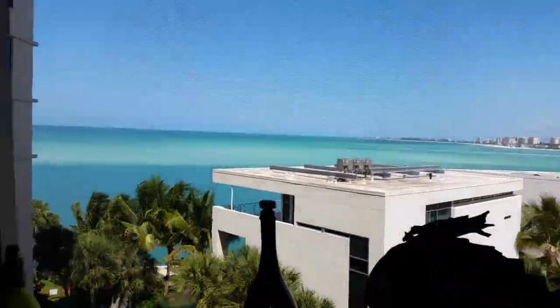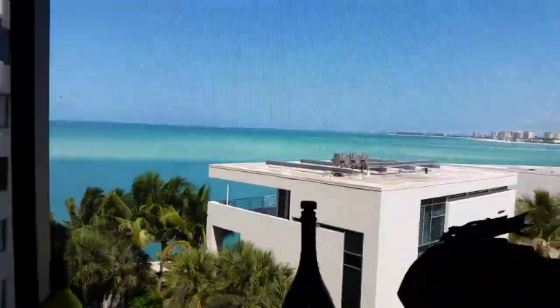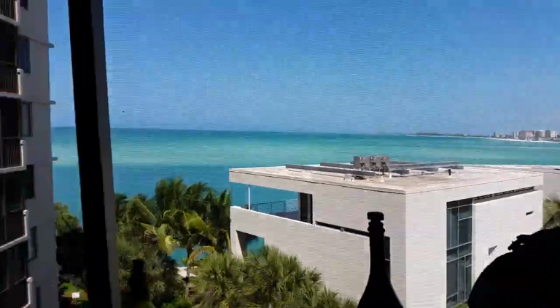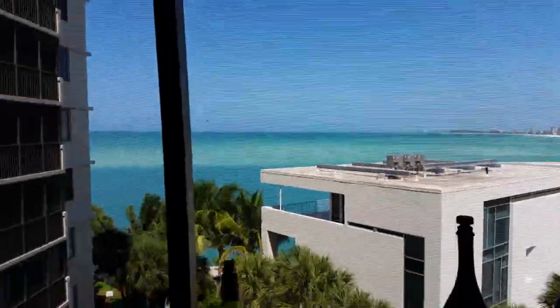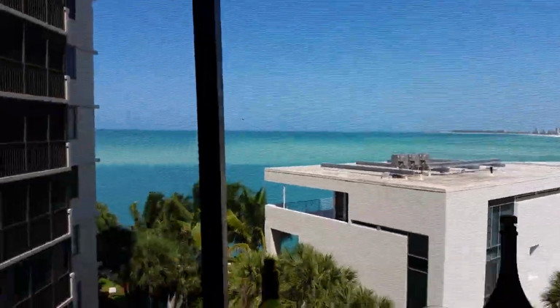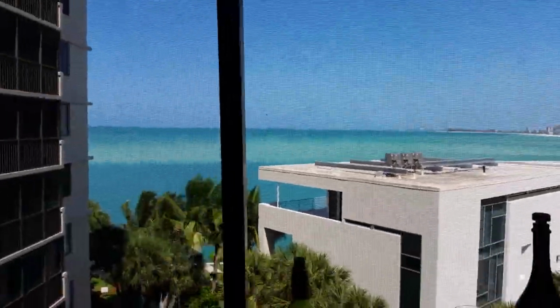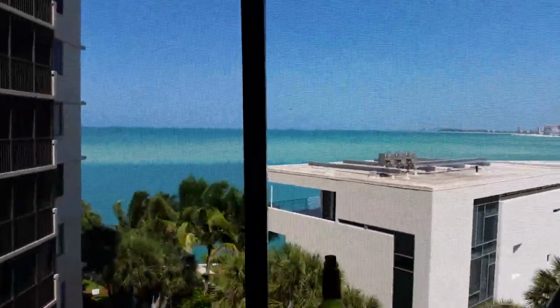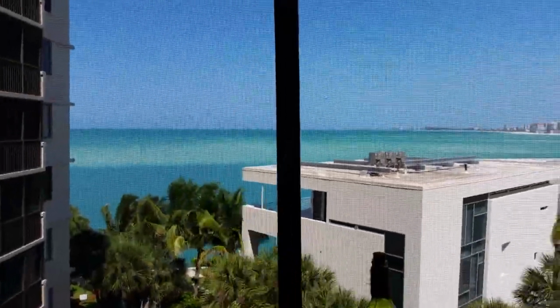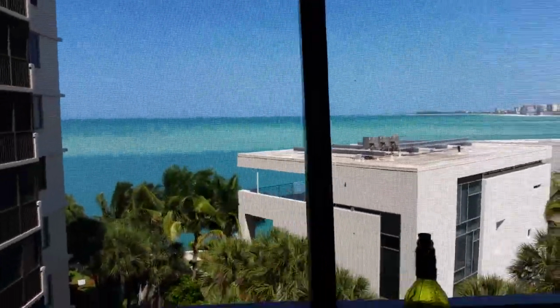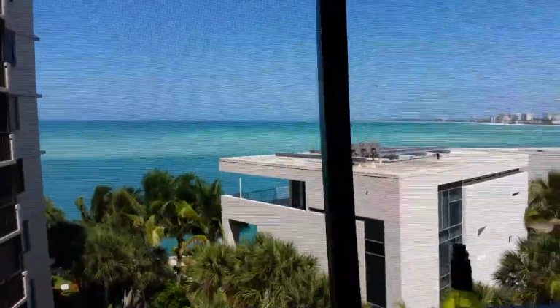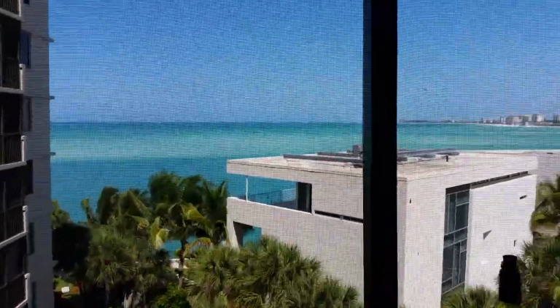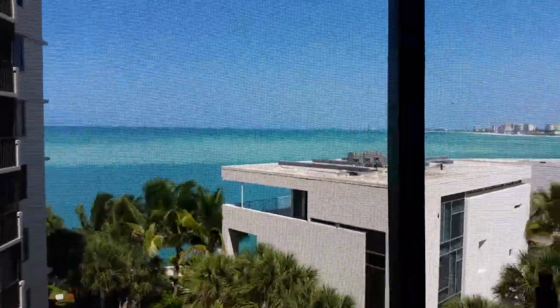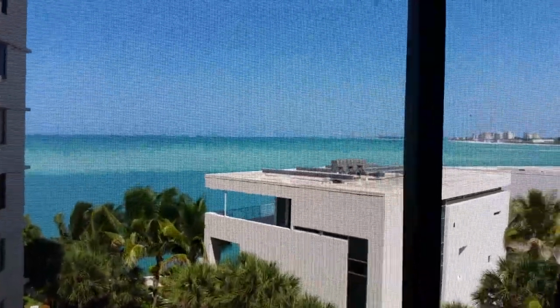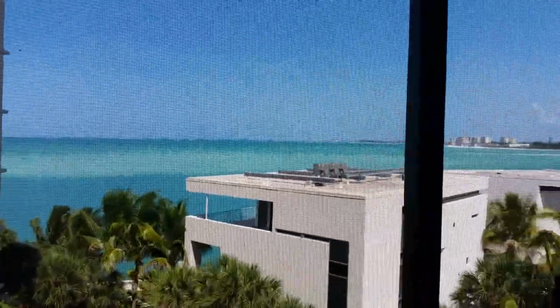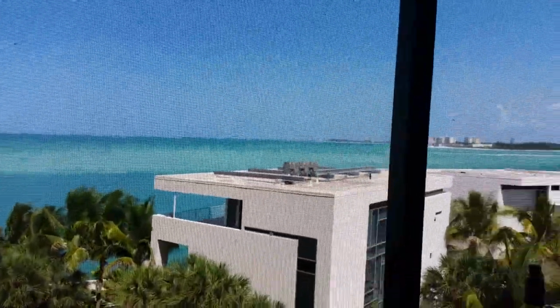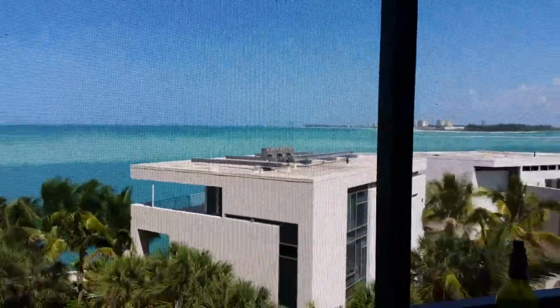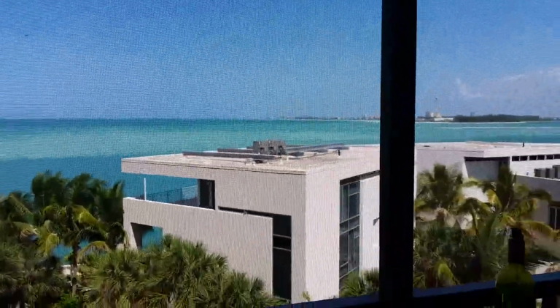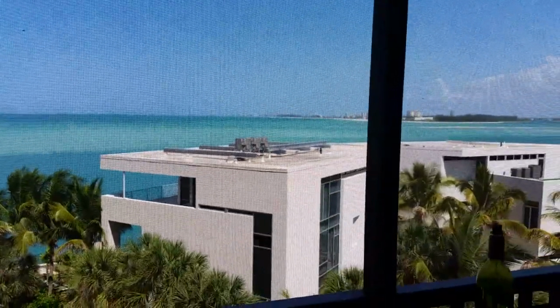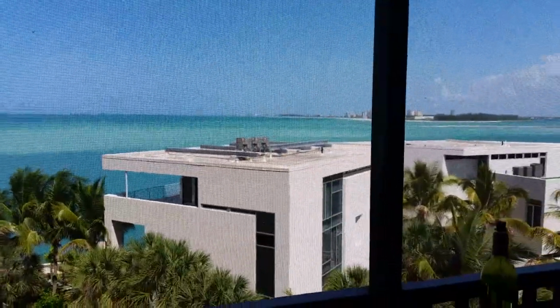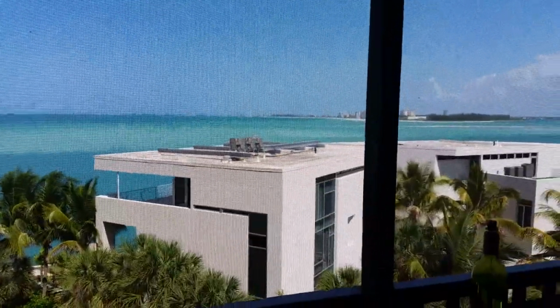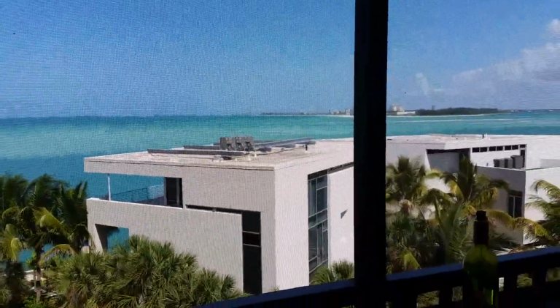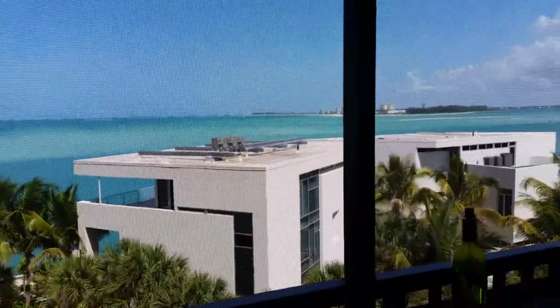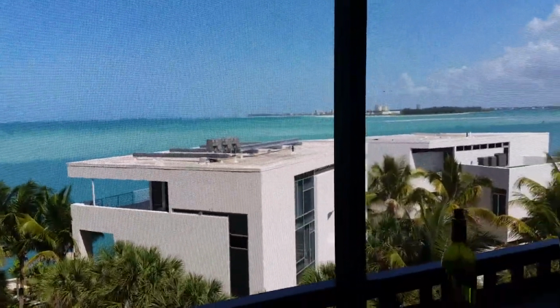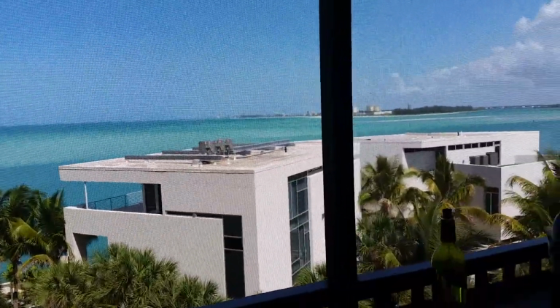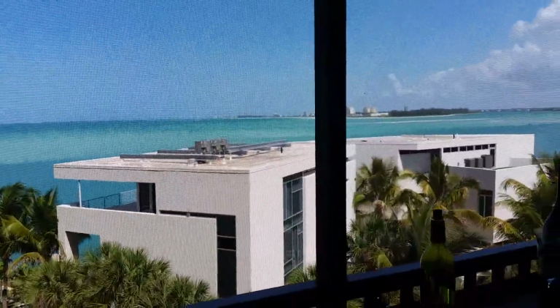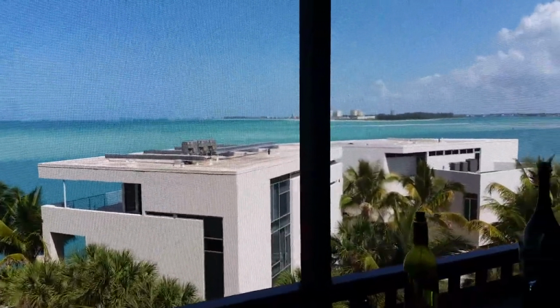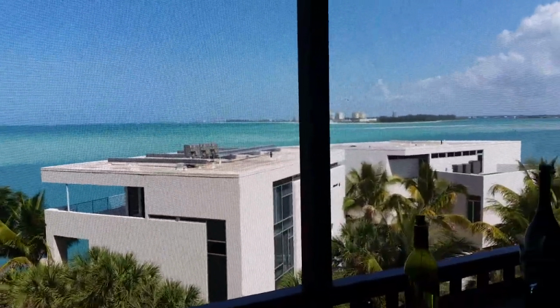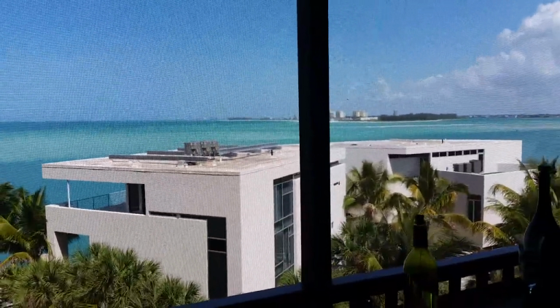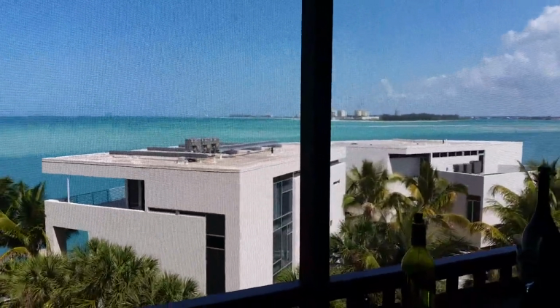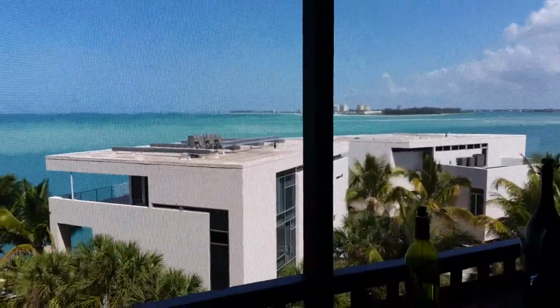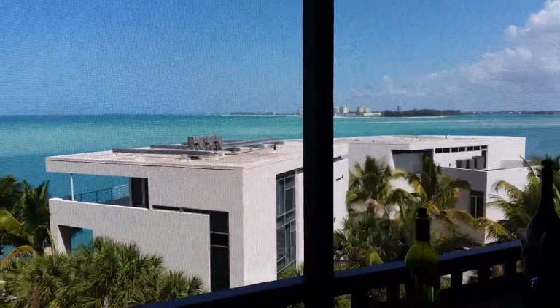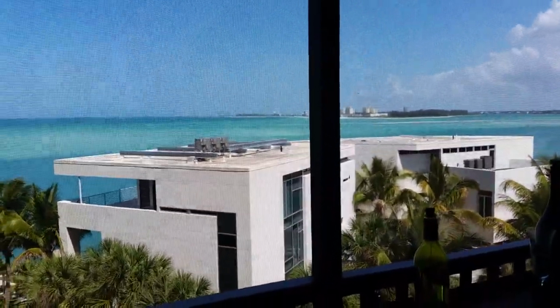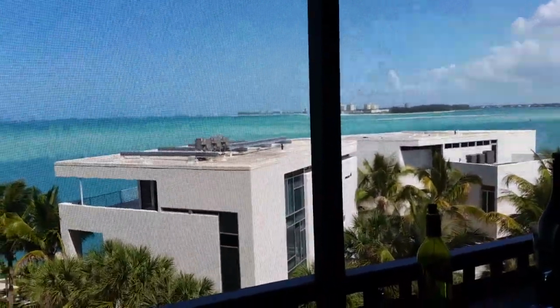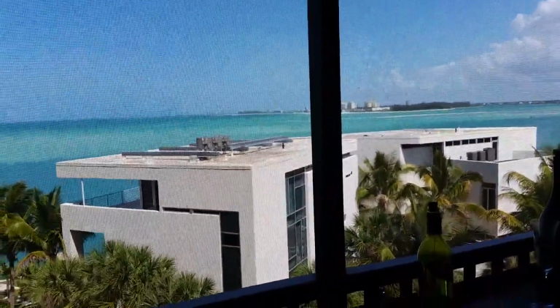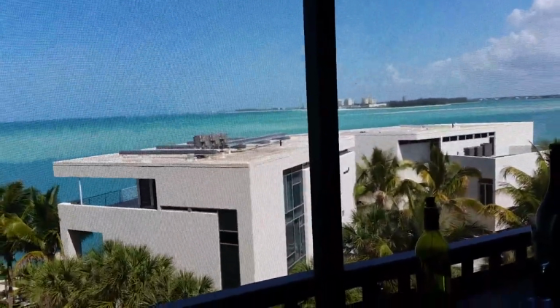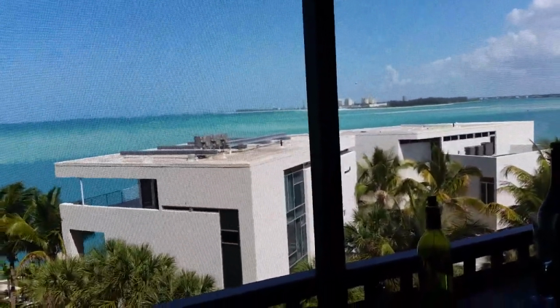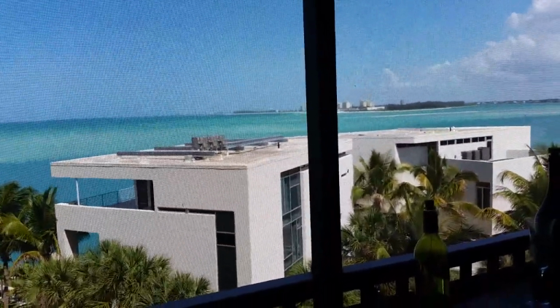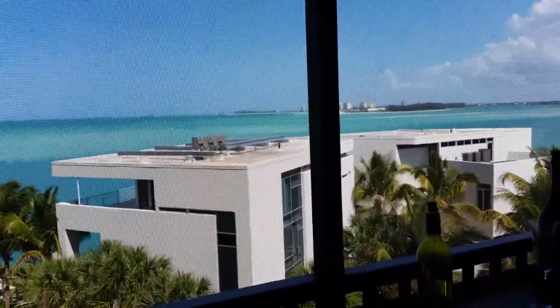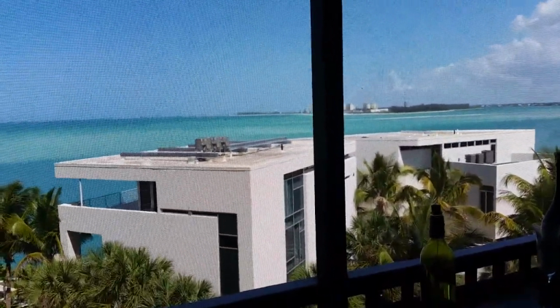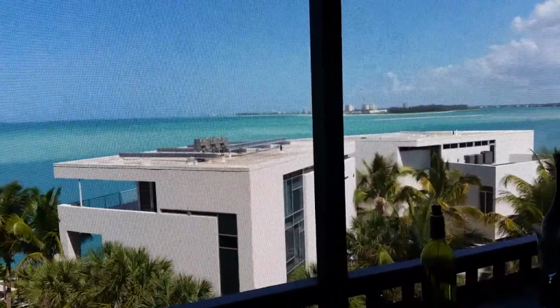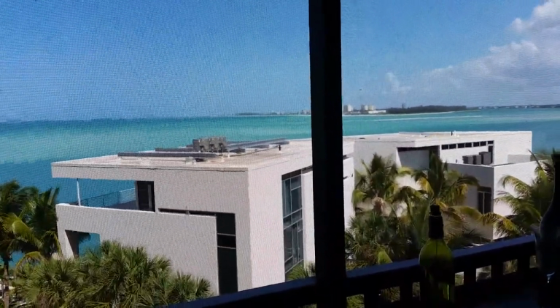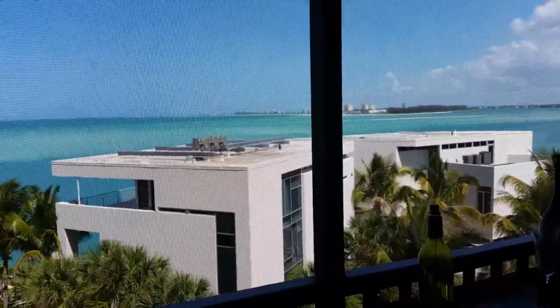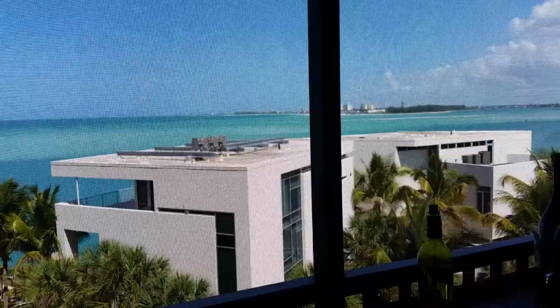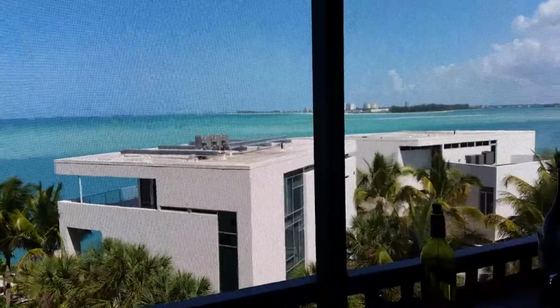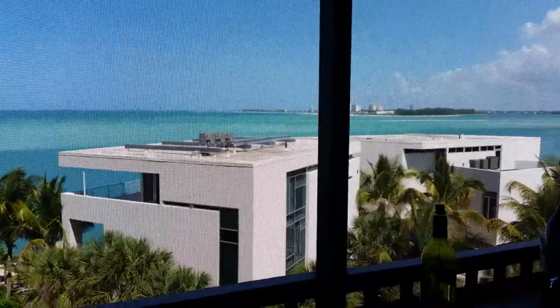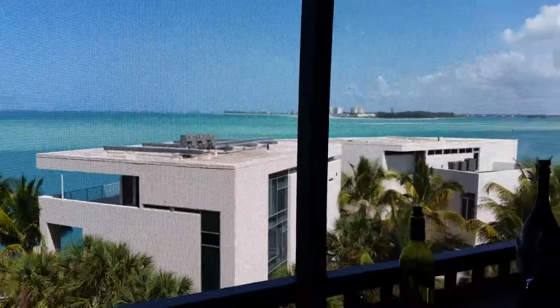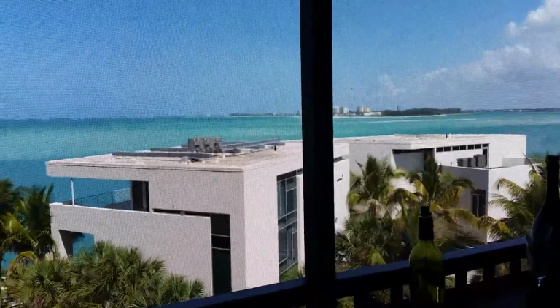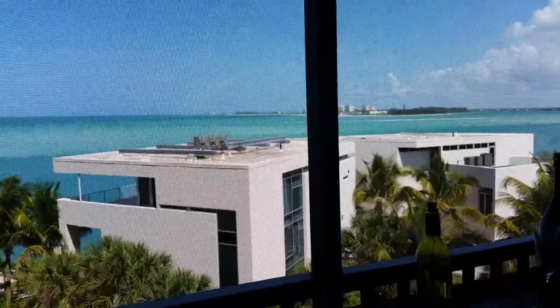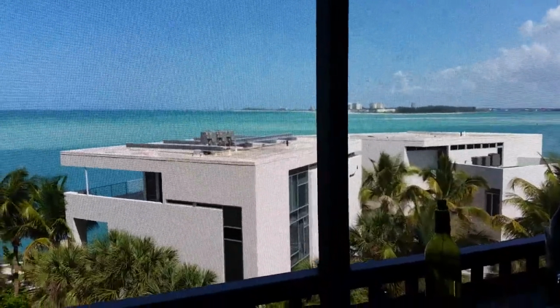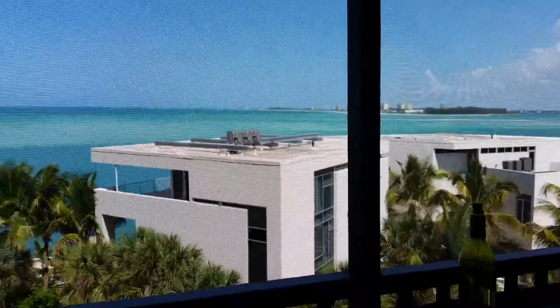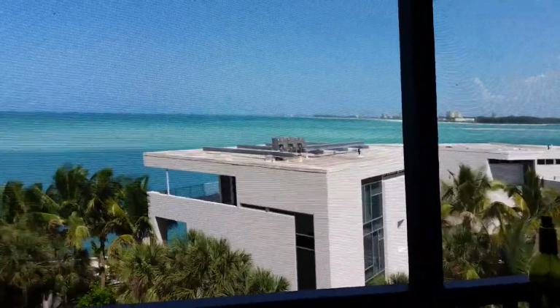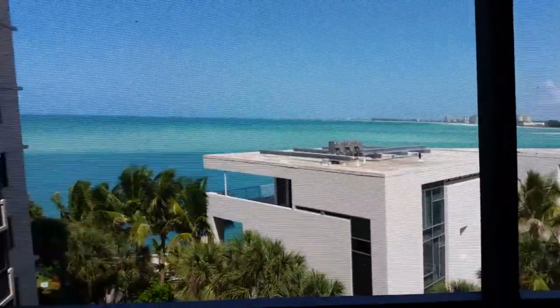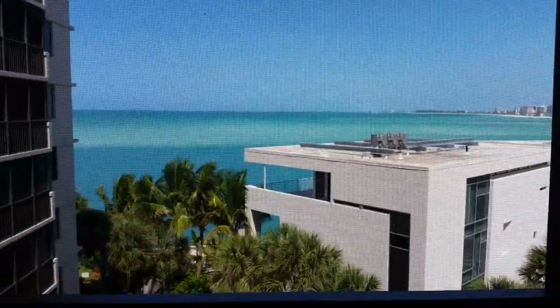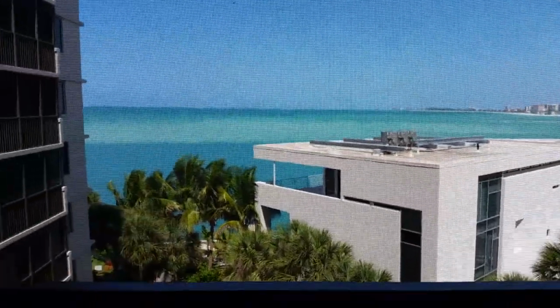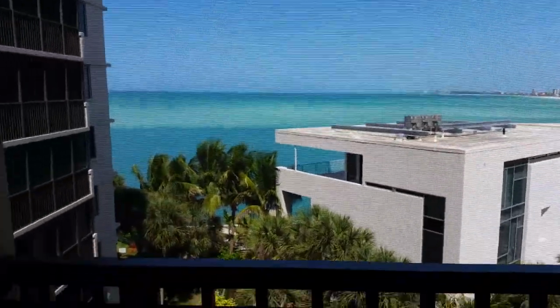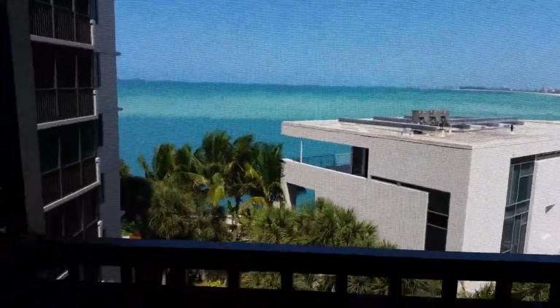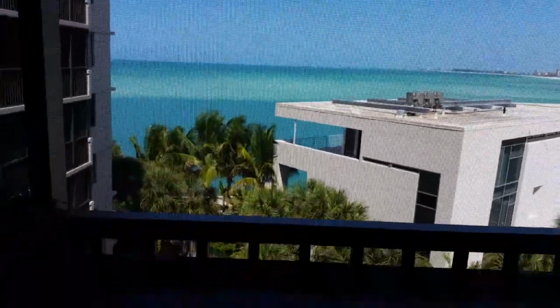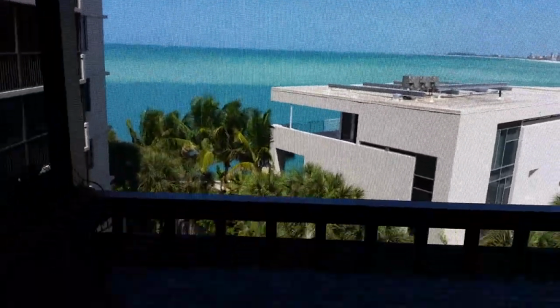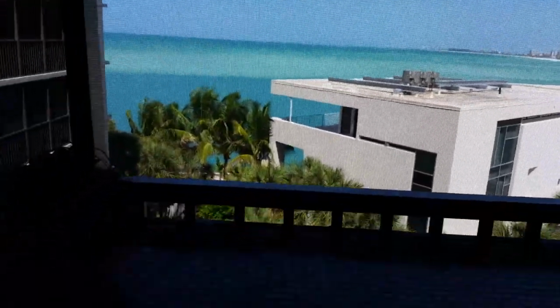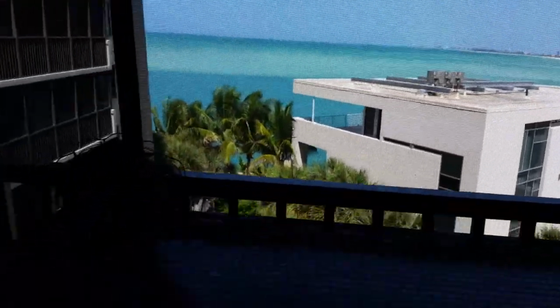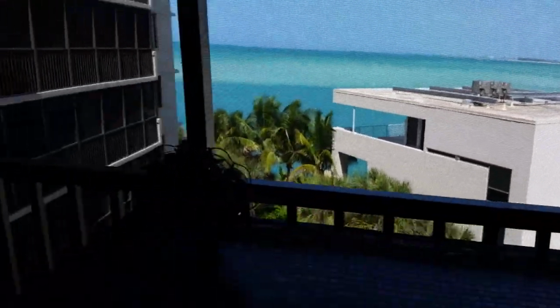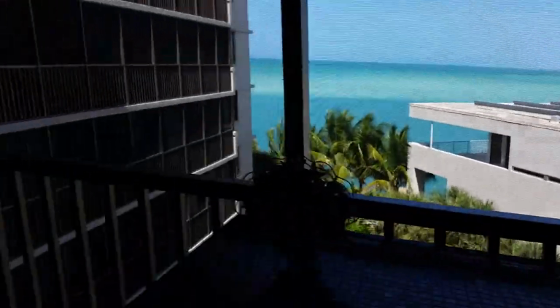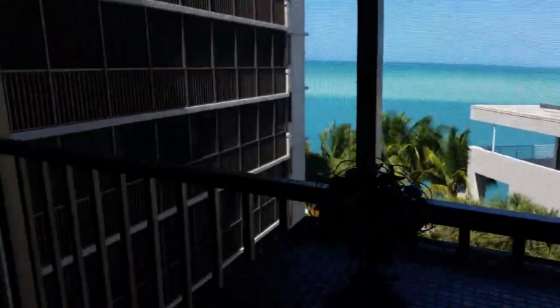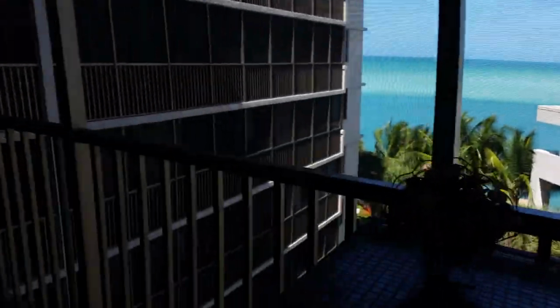We're on the sixth floor, so I'm looking at these buildings — unfortunately looking at their roof. But it's not bad. It's nicely done.